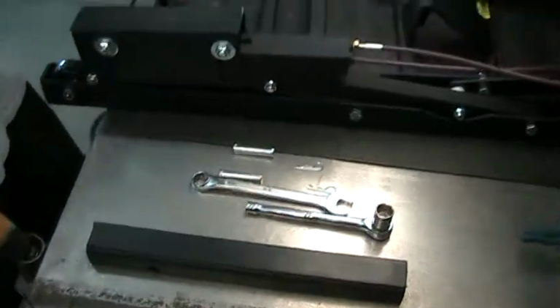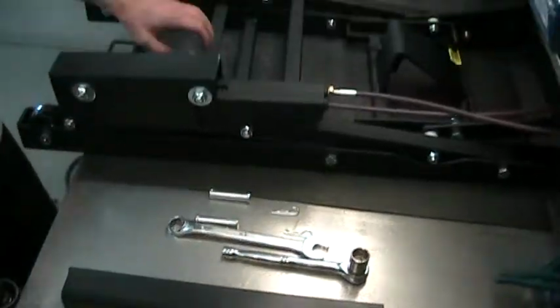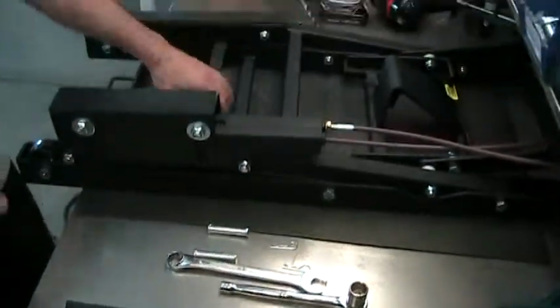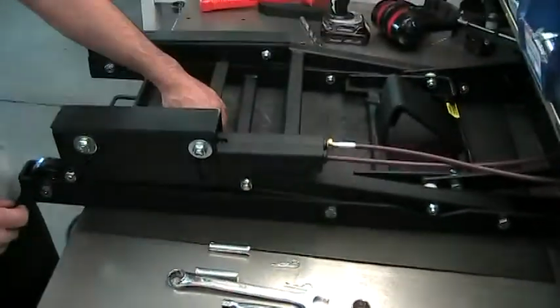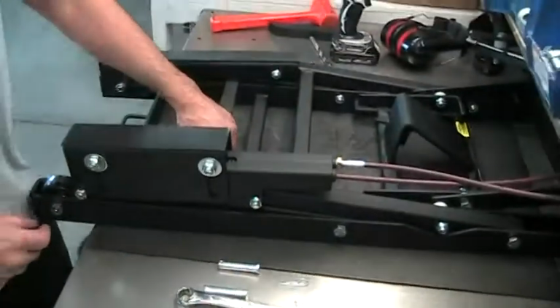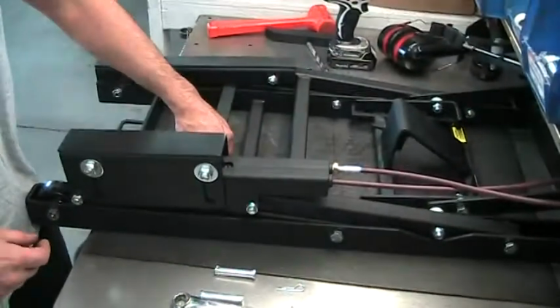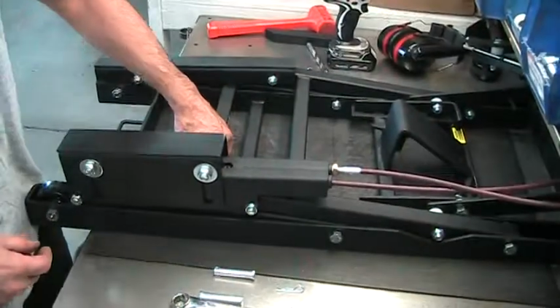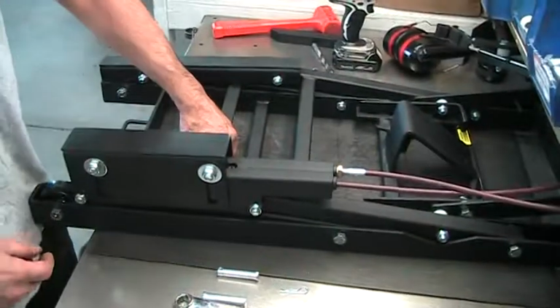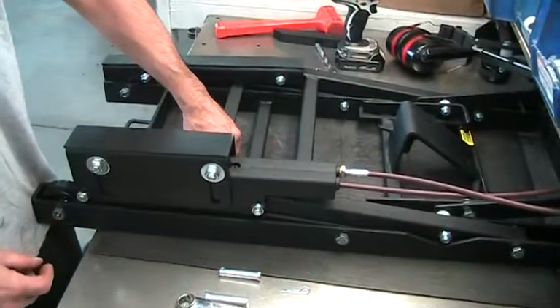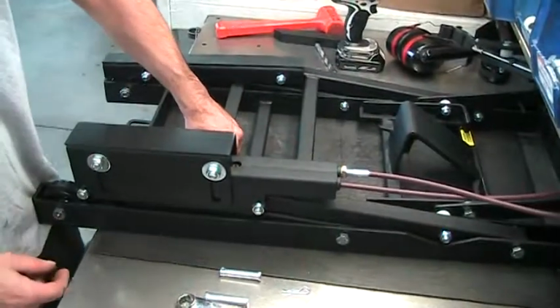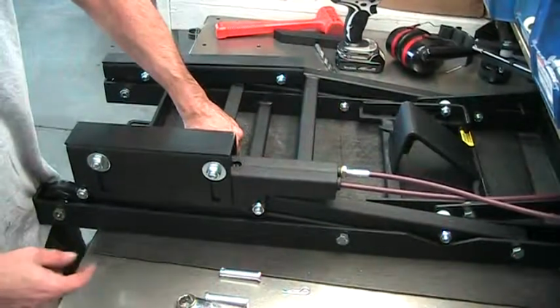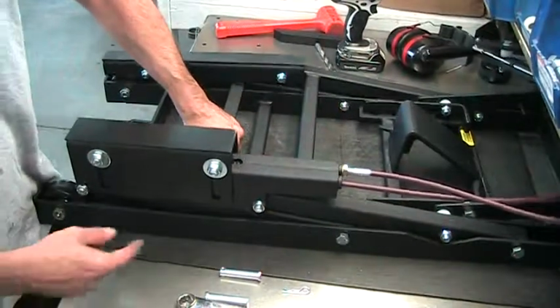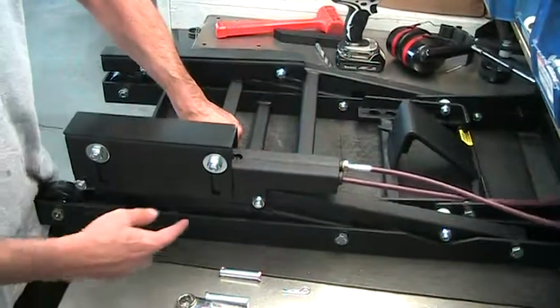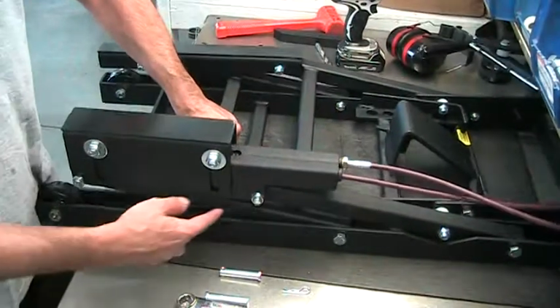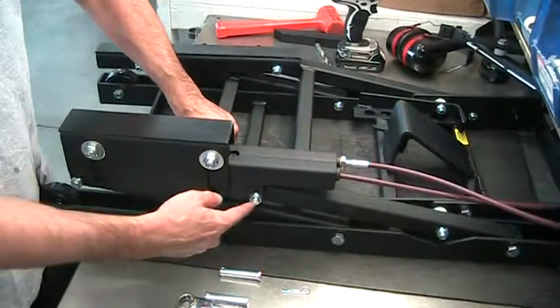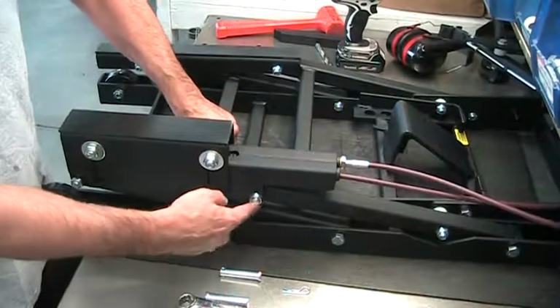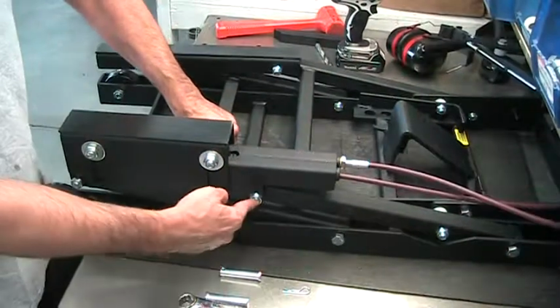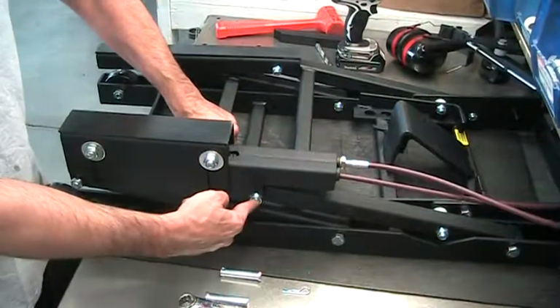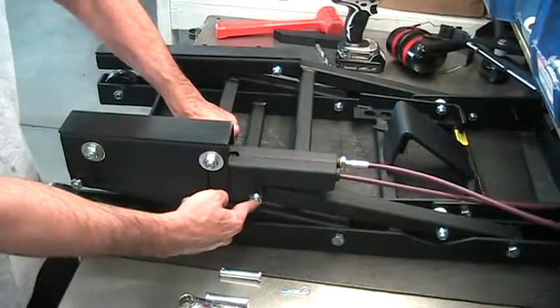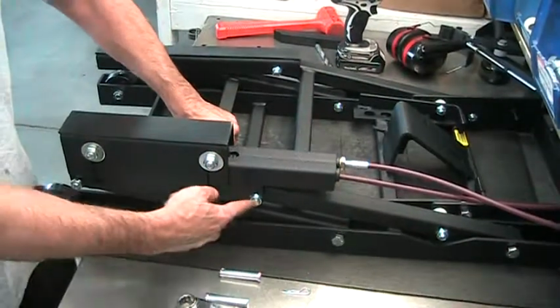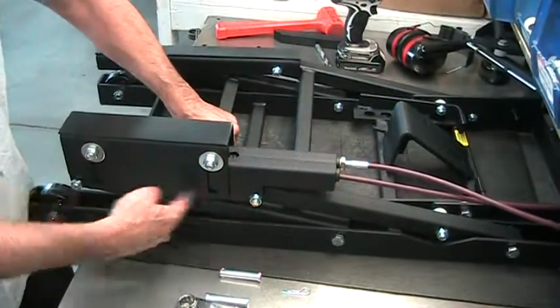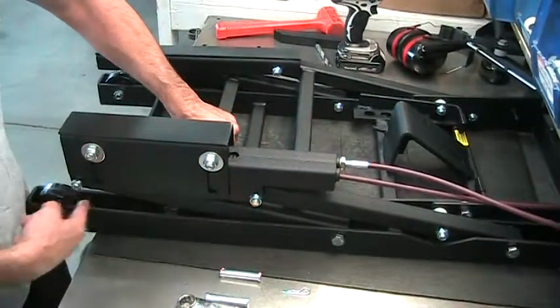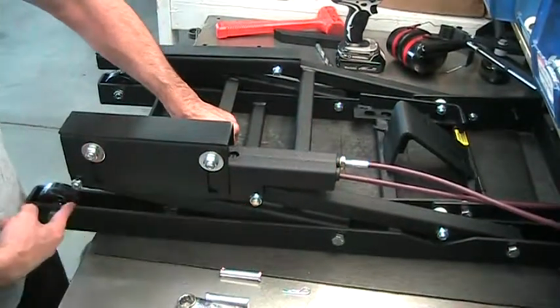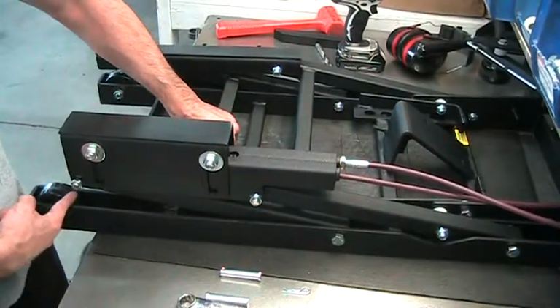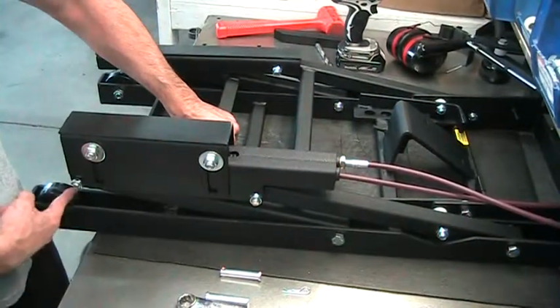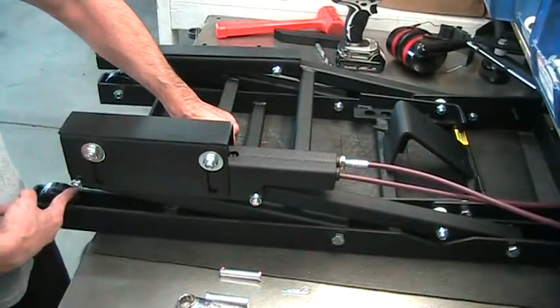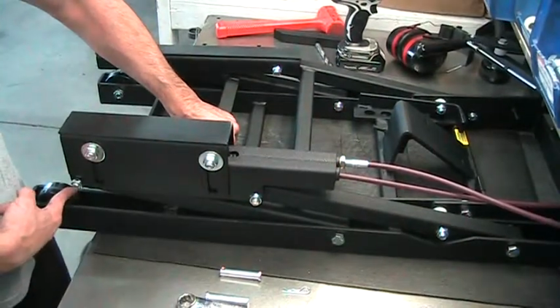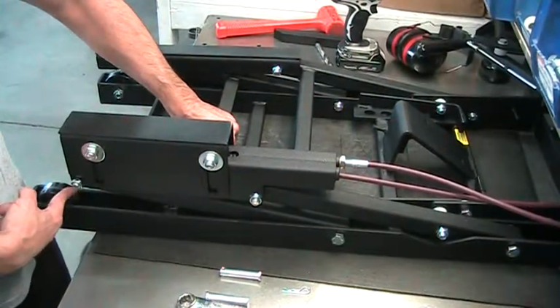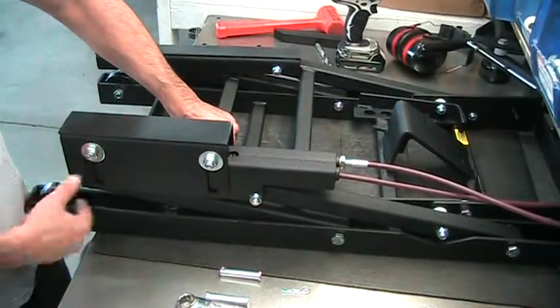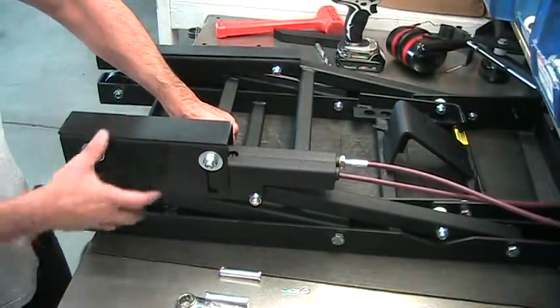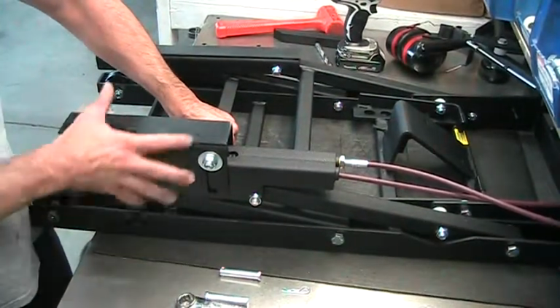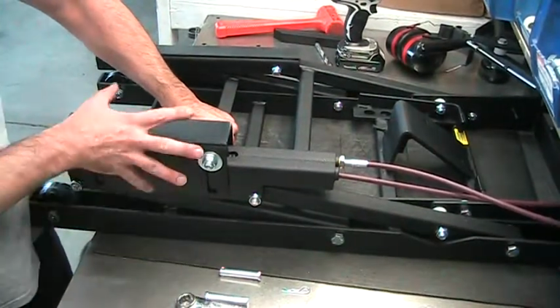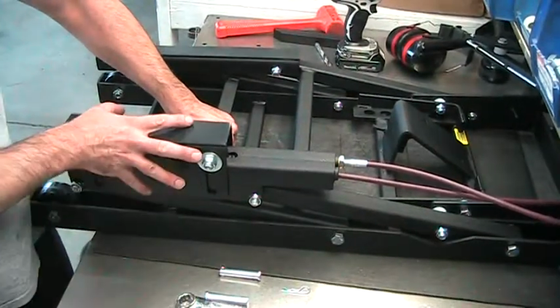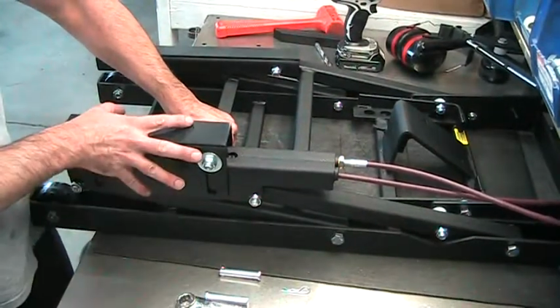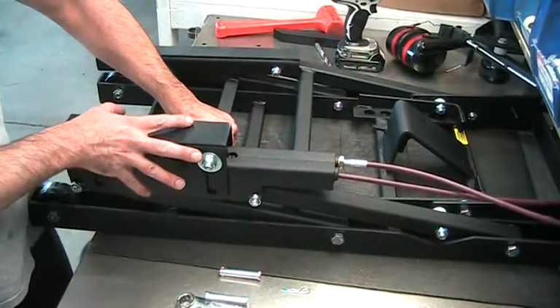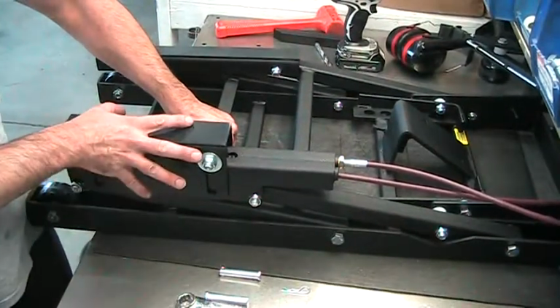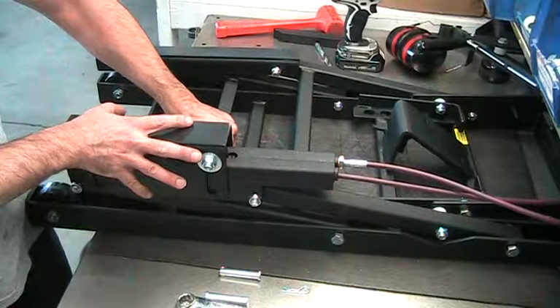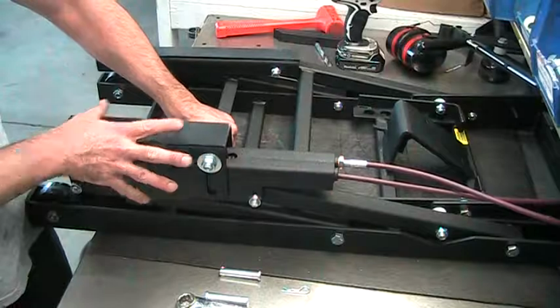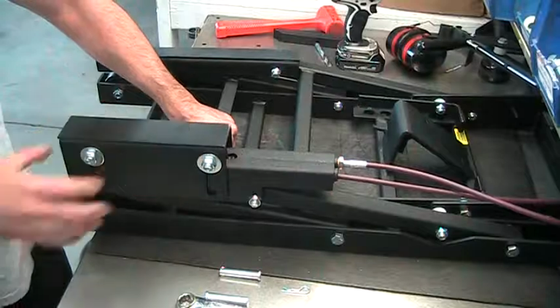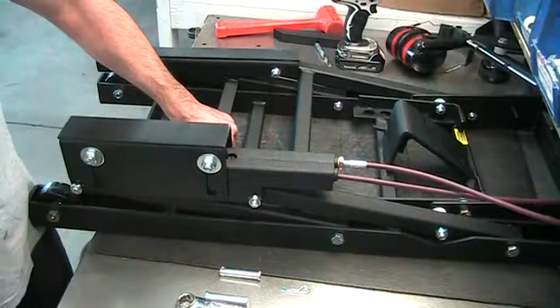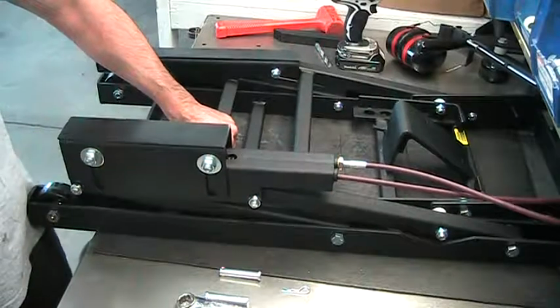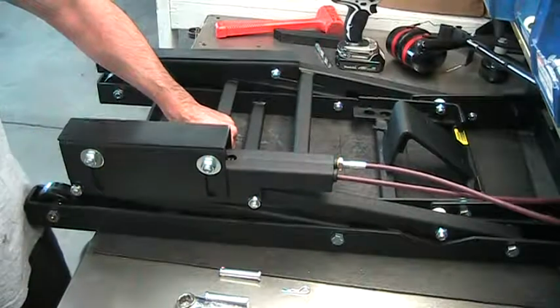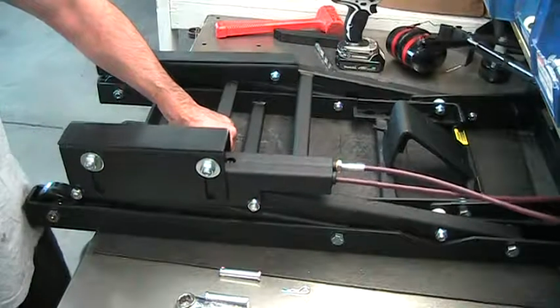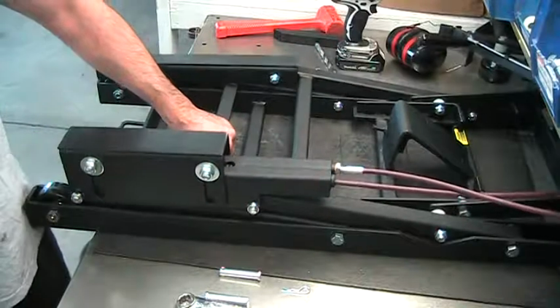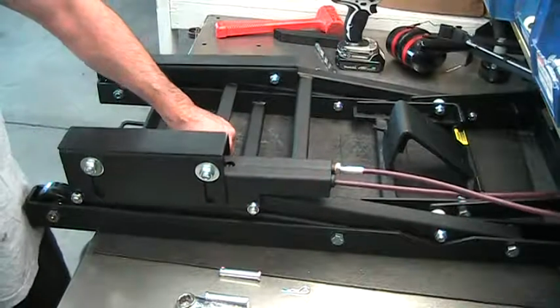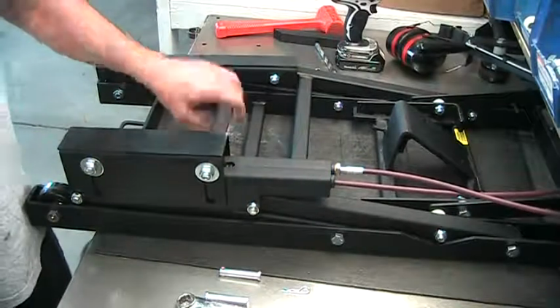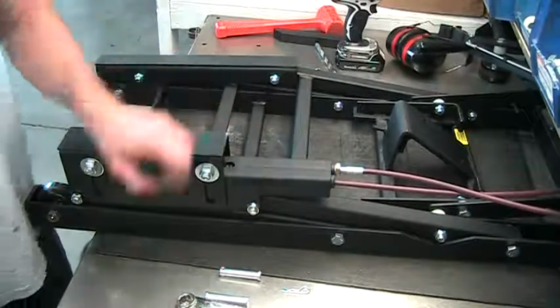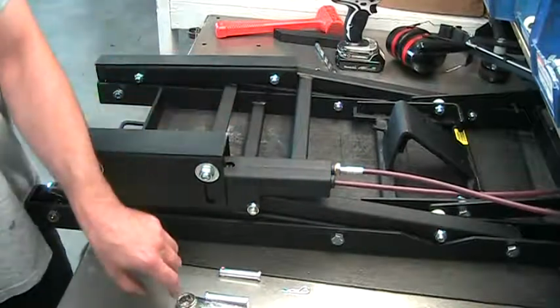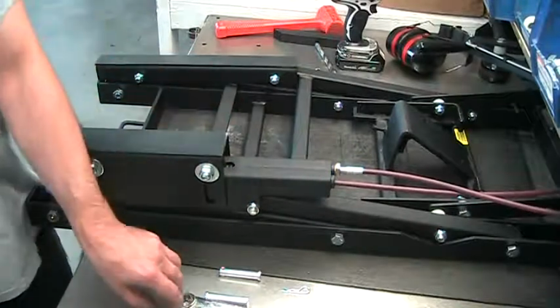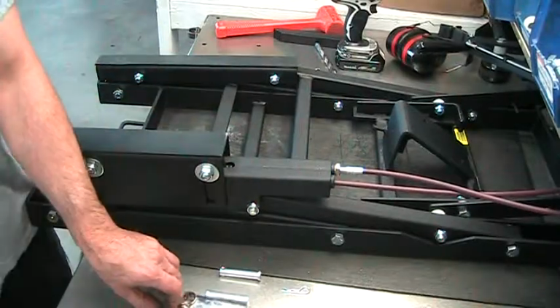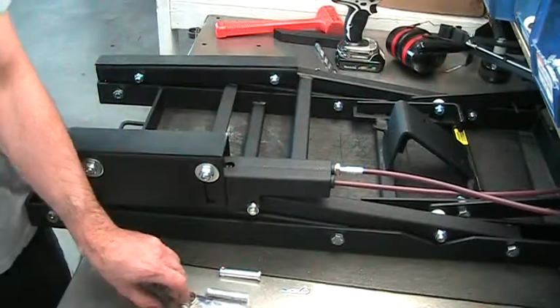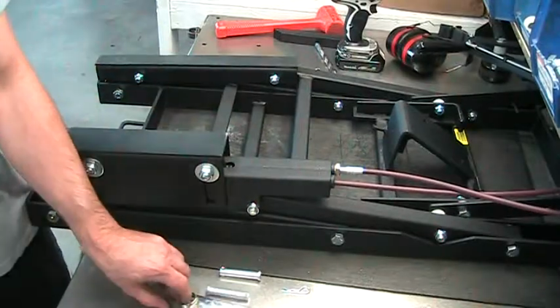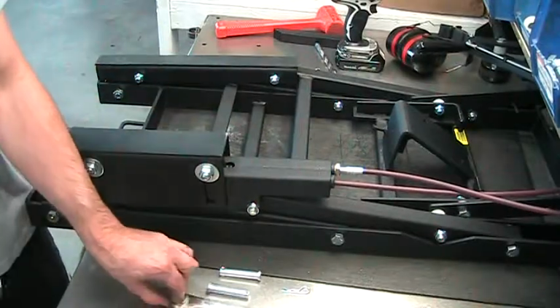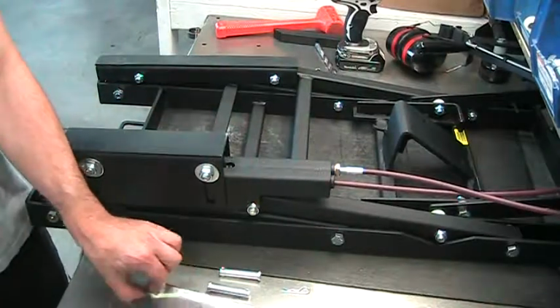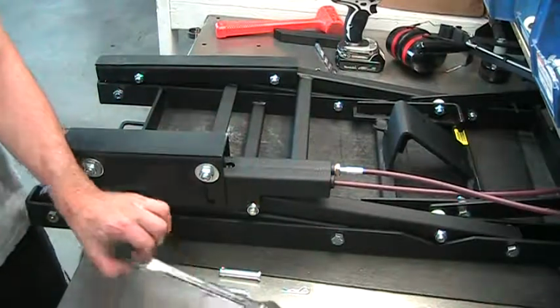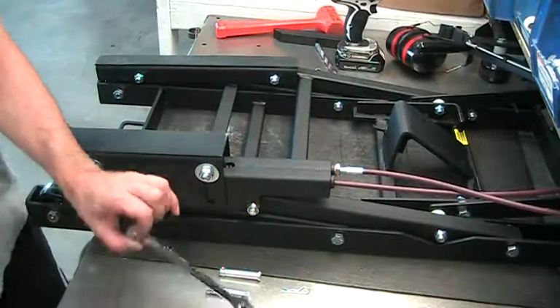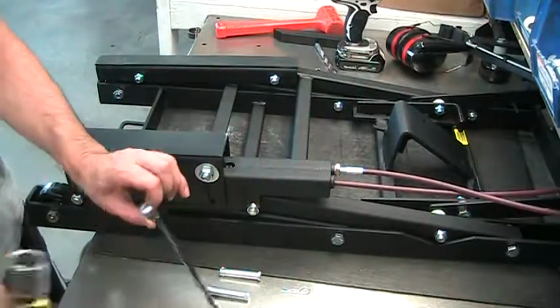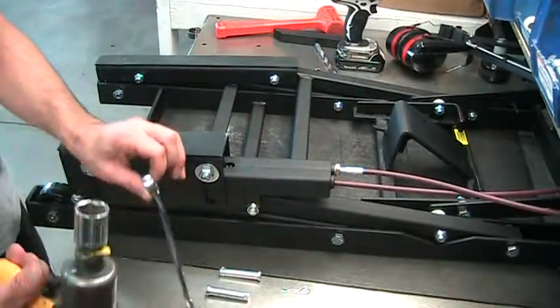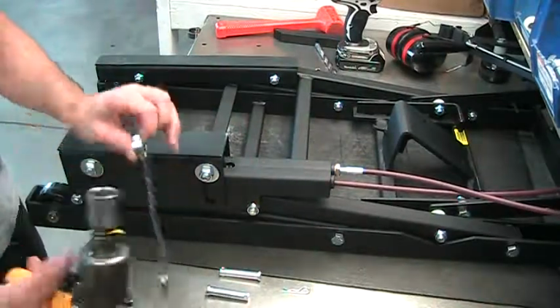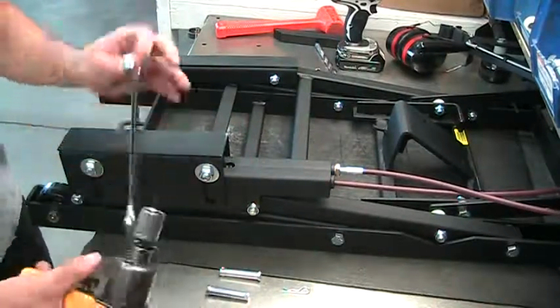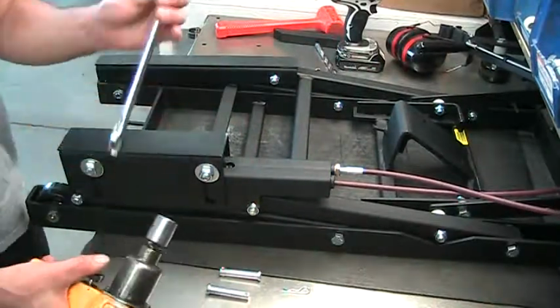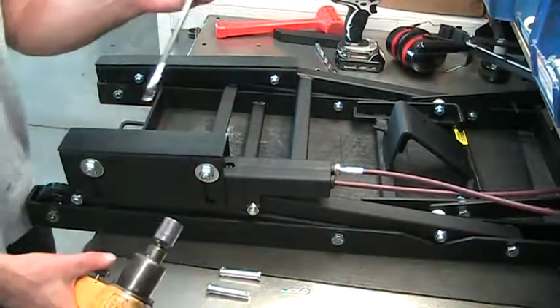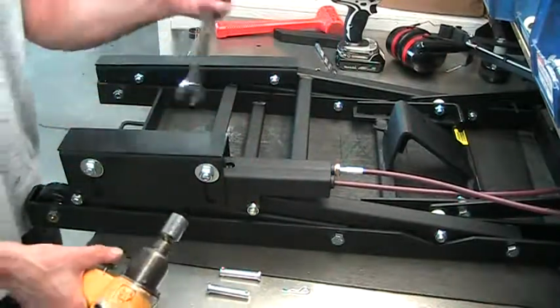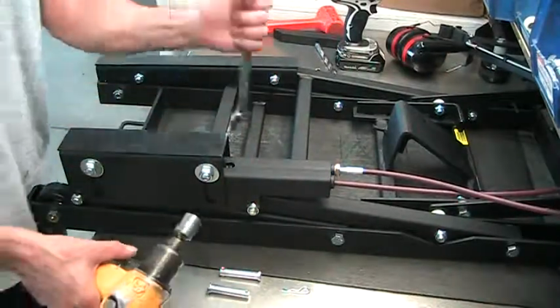What you're going to want to do is remove these two bolts and this assembly from this arm. For the sake of the video, I'm going to use my power tools.